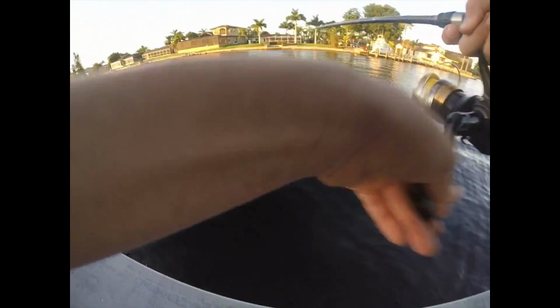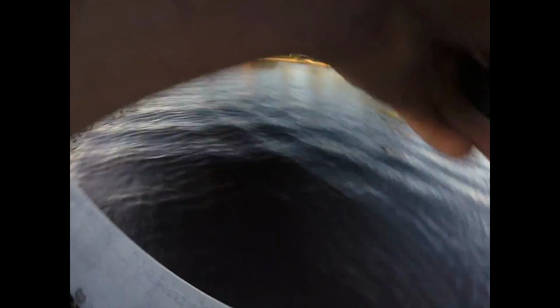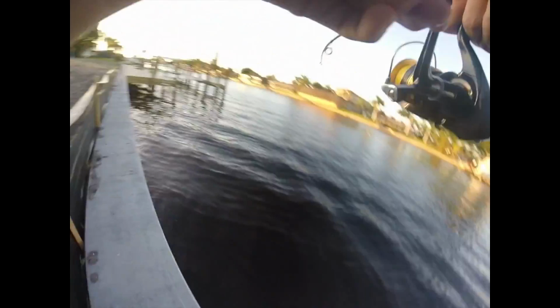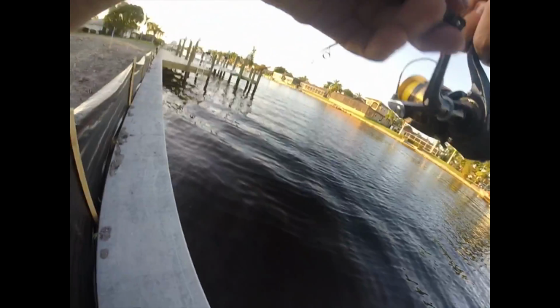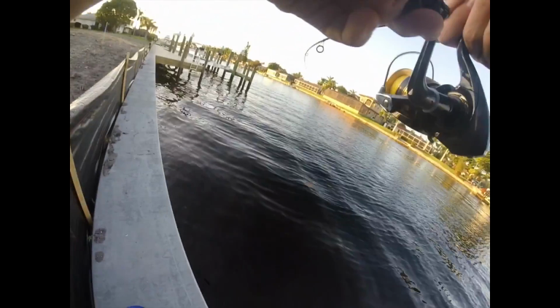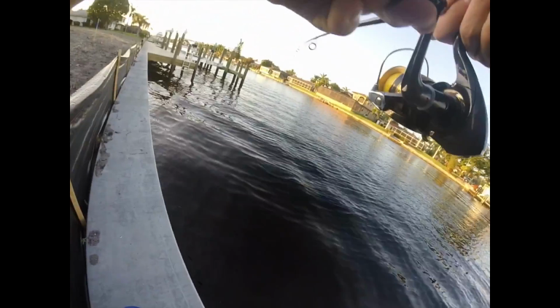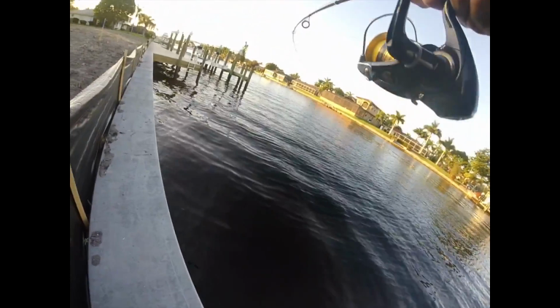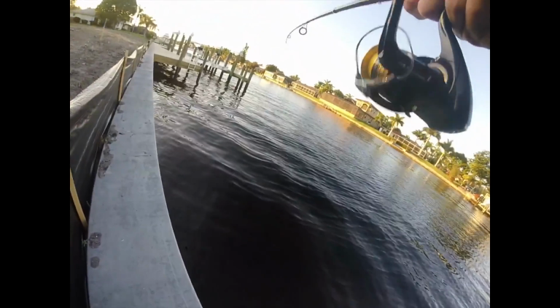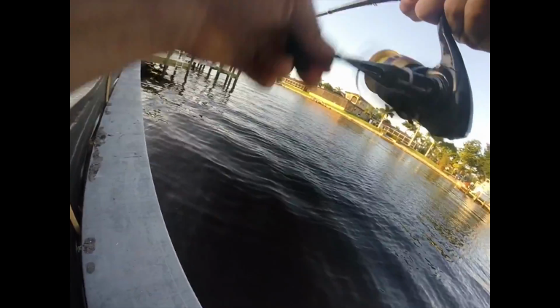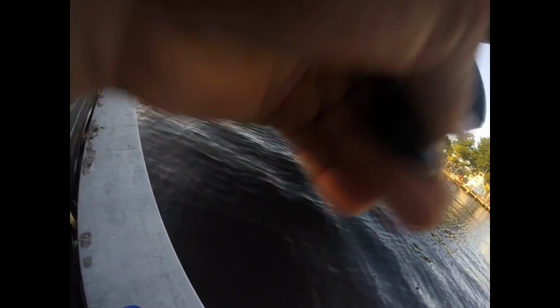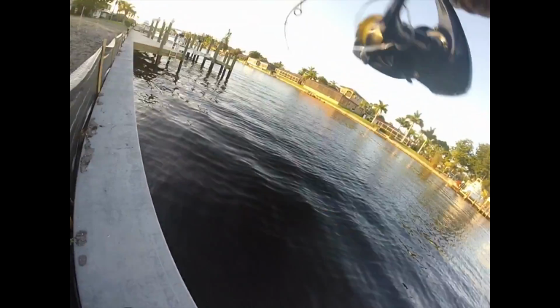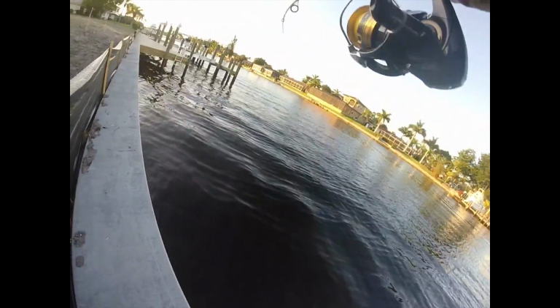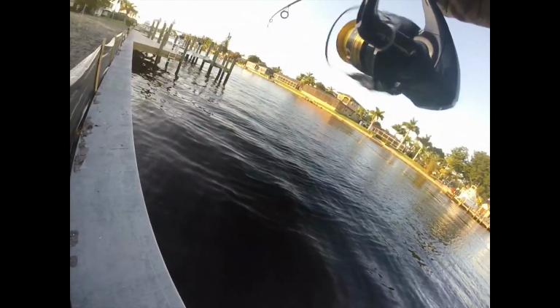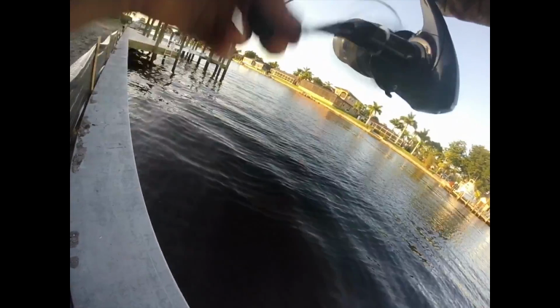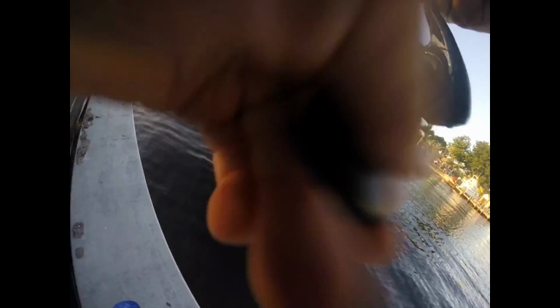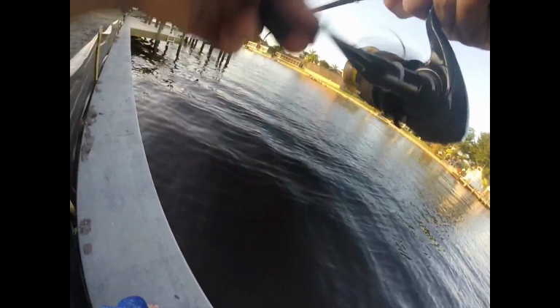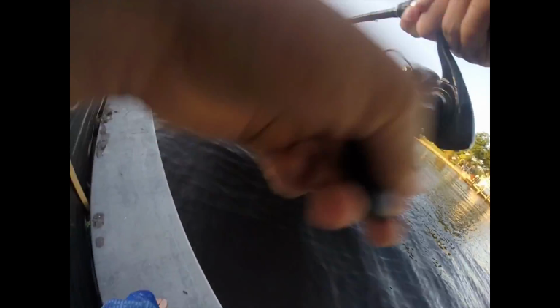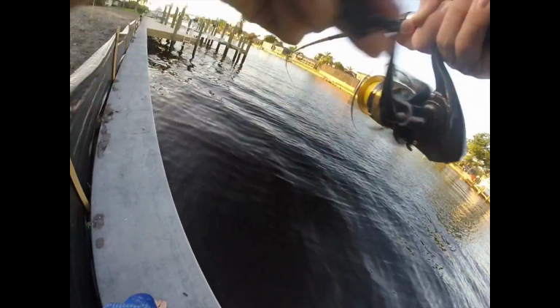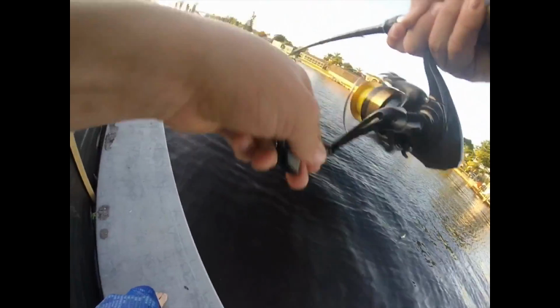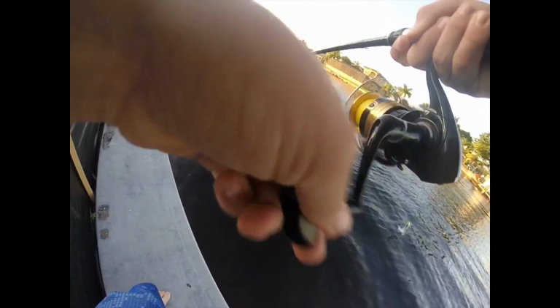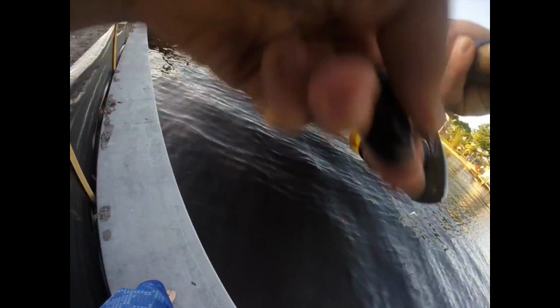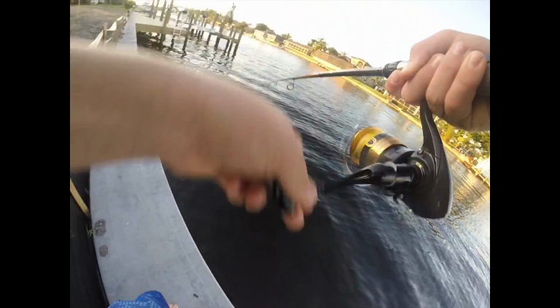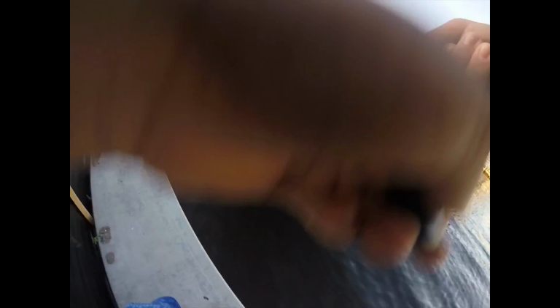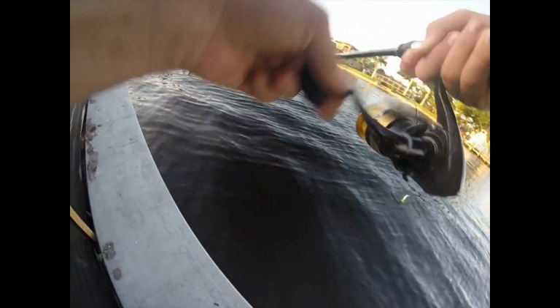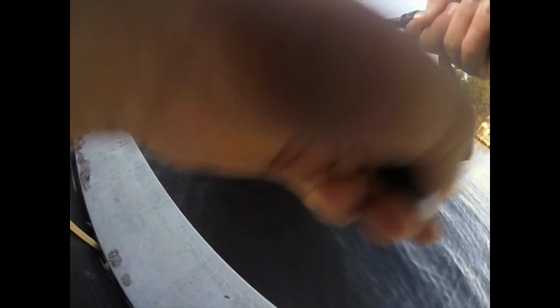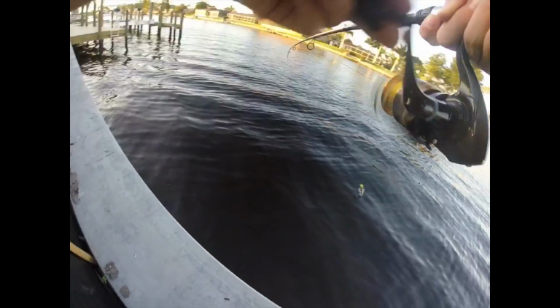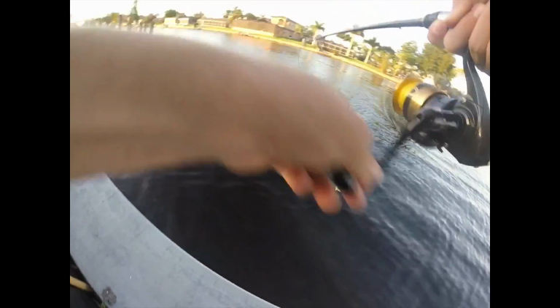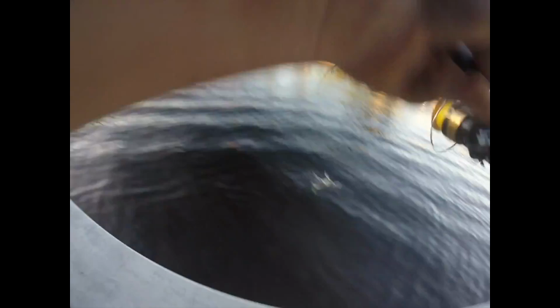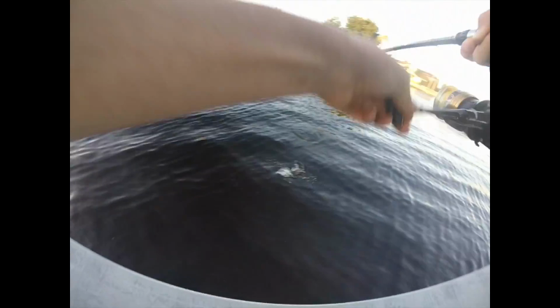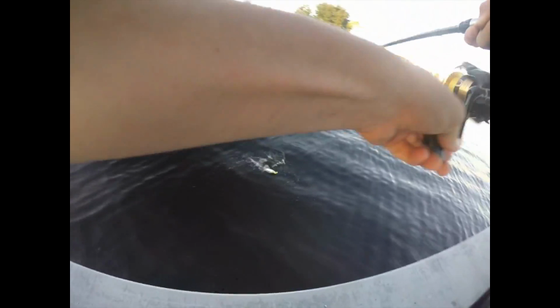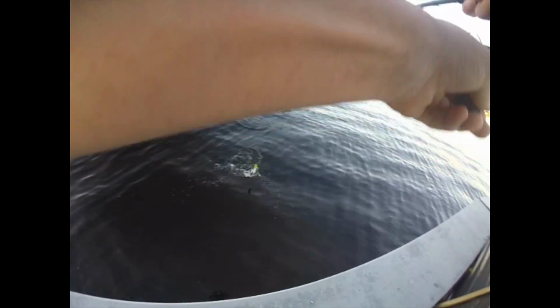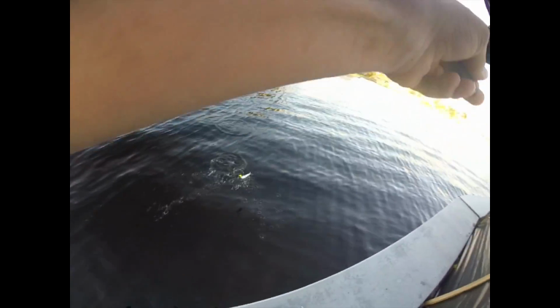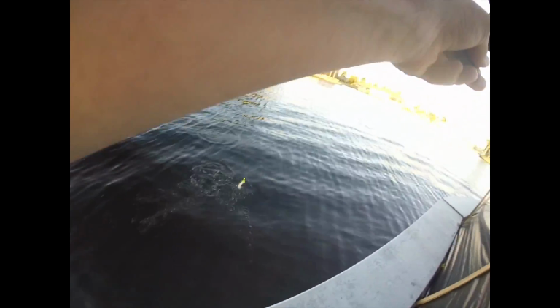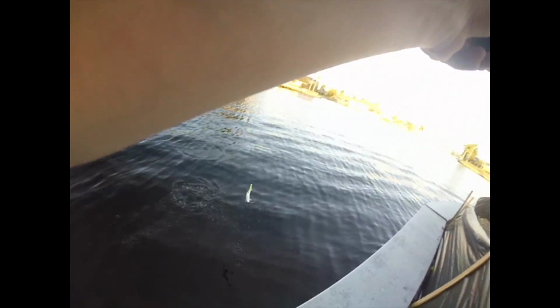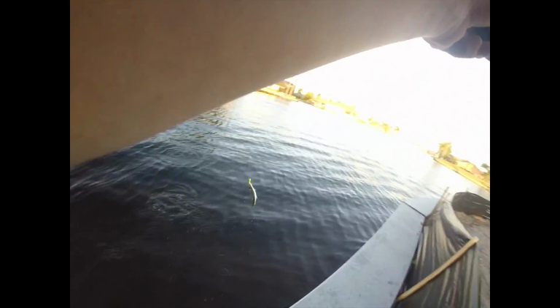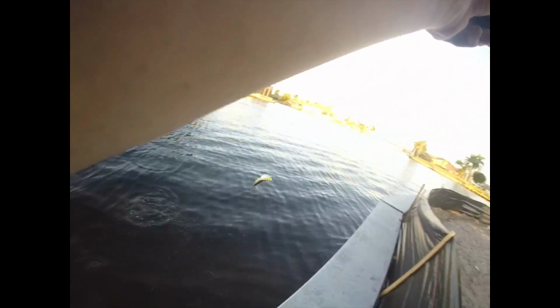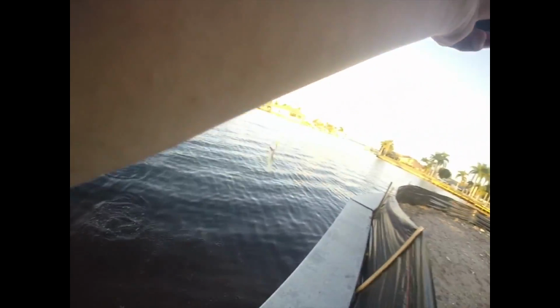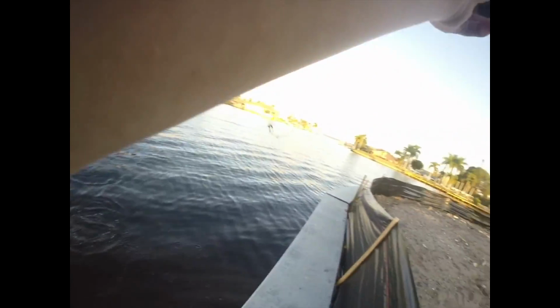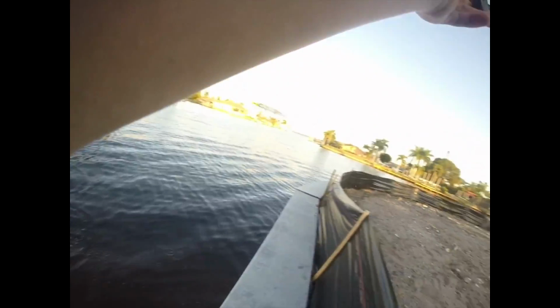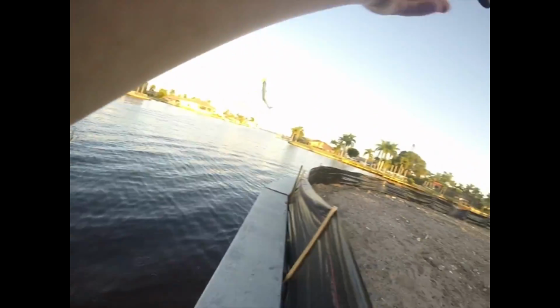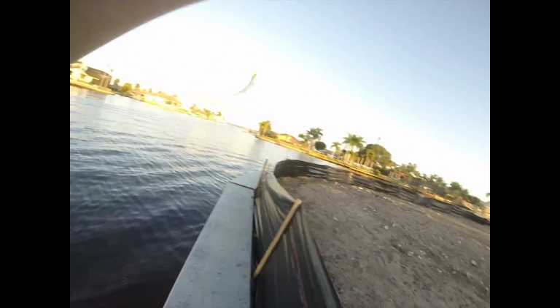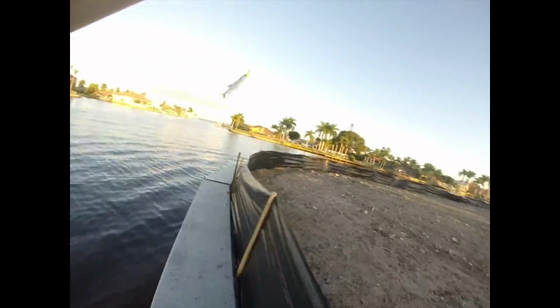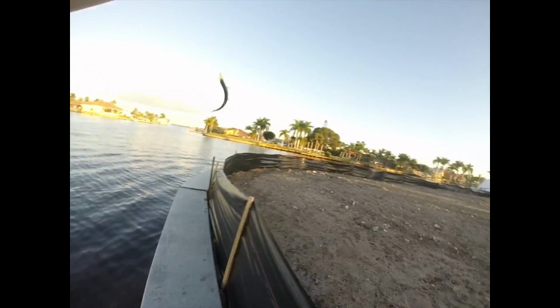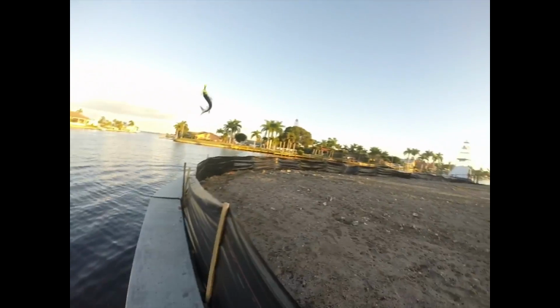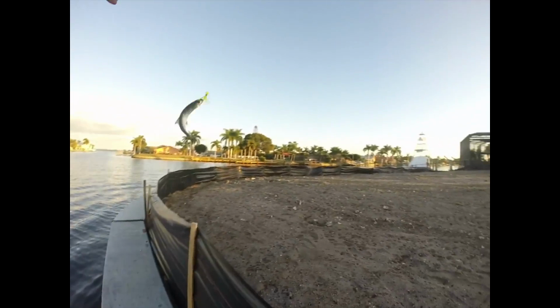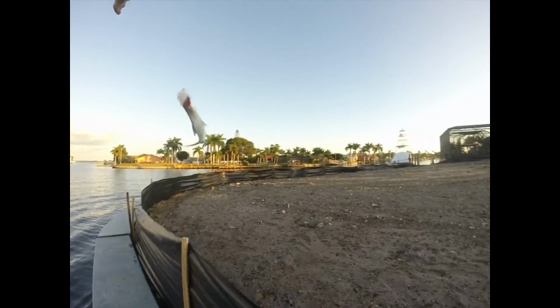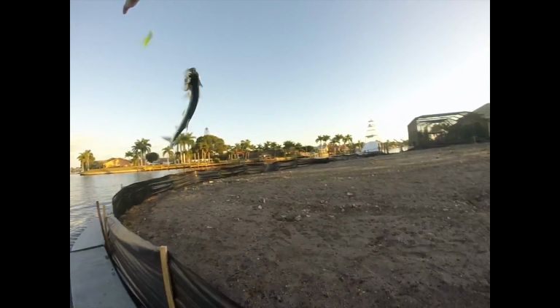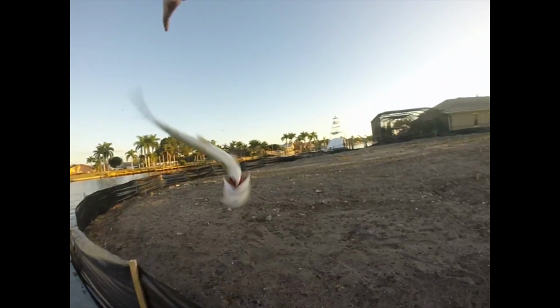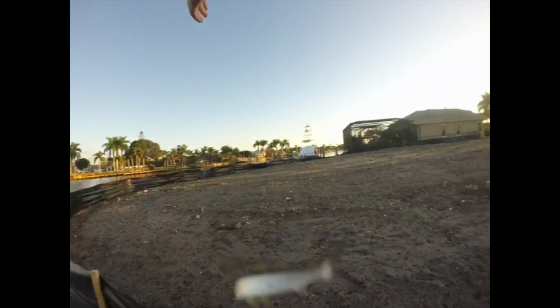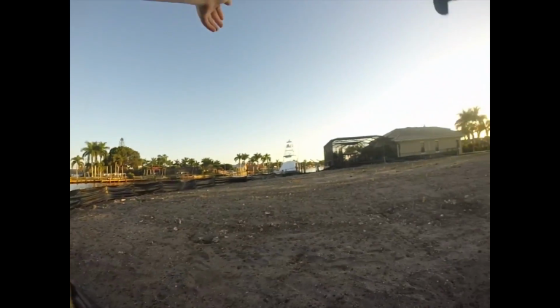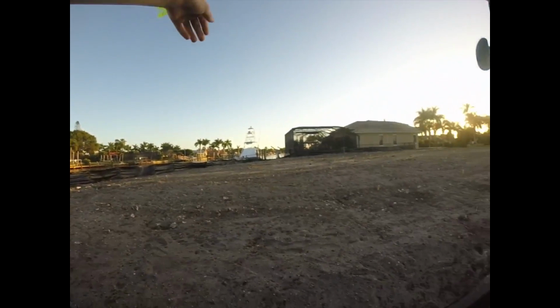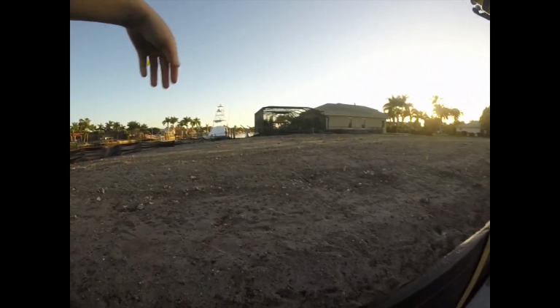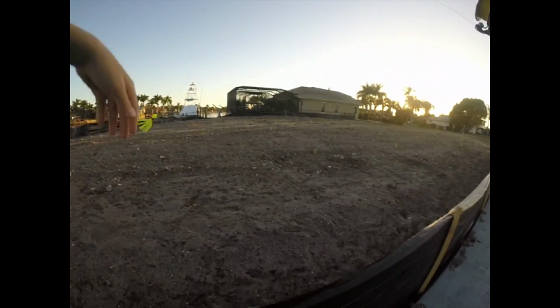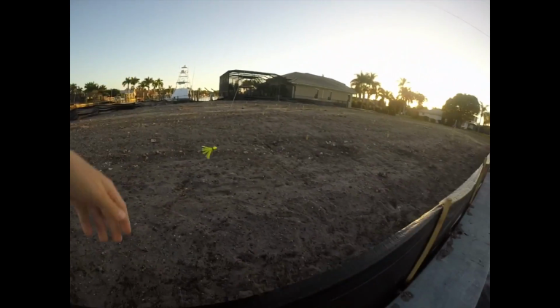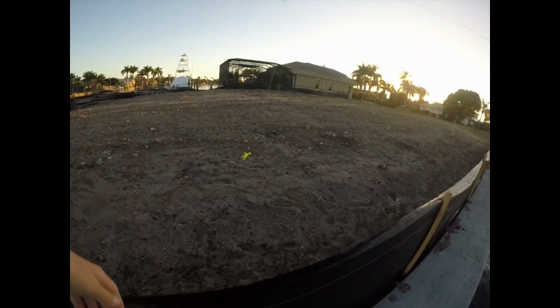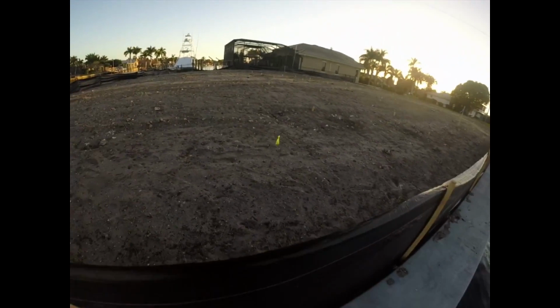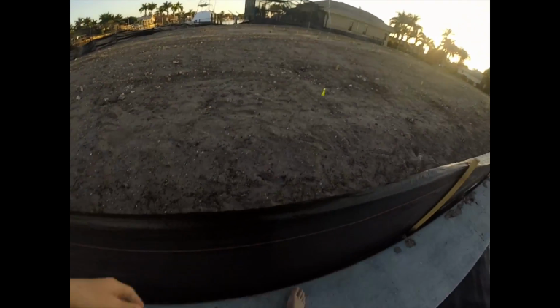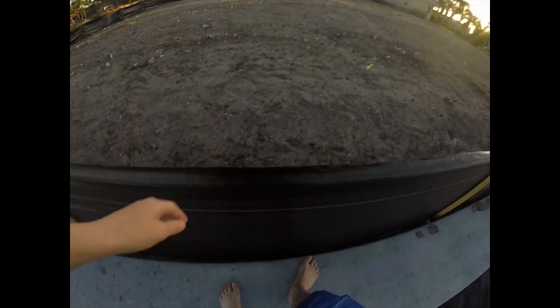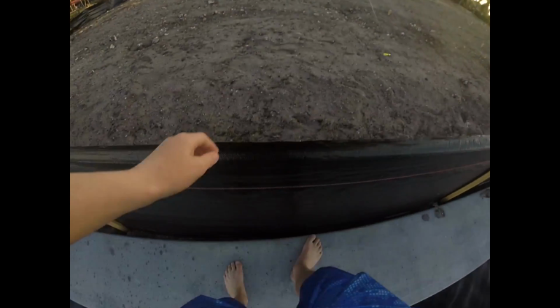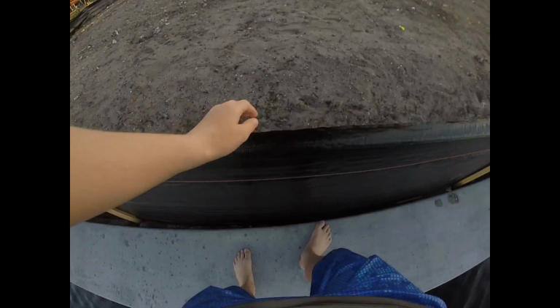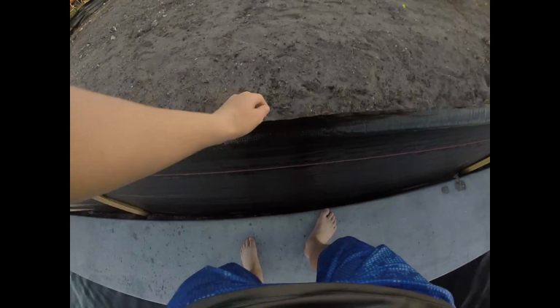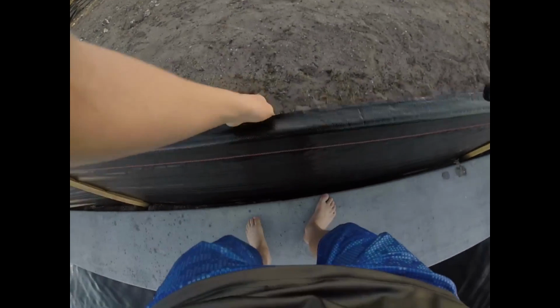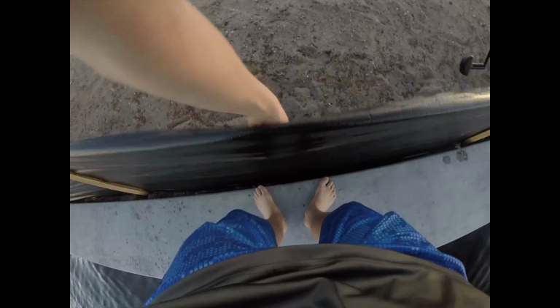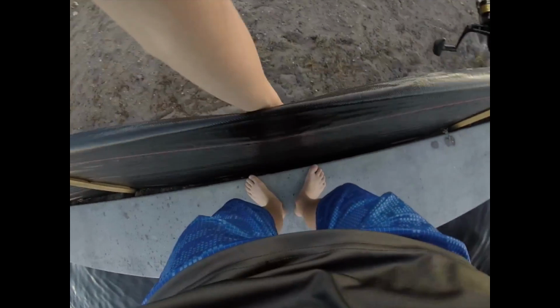Oh, got one. Fish on. Nice little lady fish. Get up here, boy. Oh geez, he's all dirty now.